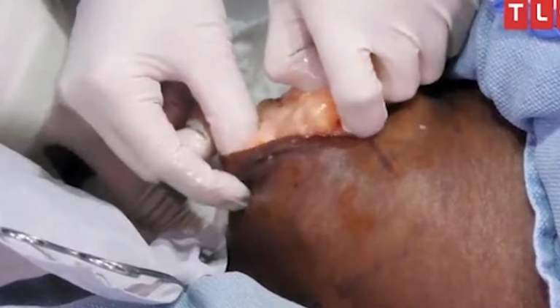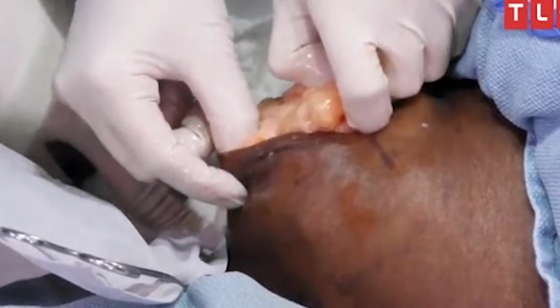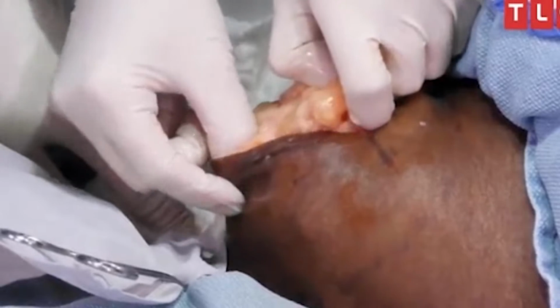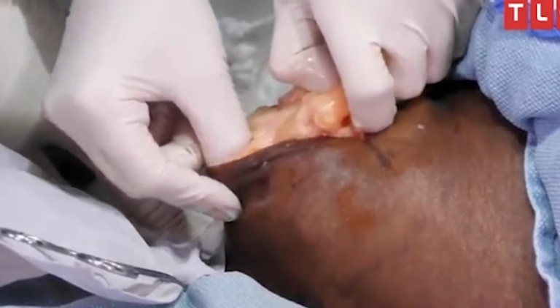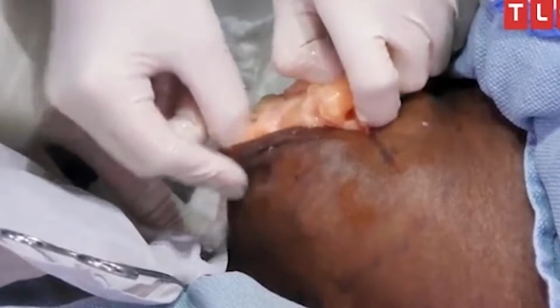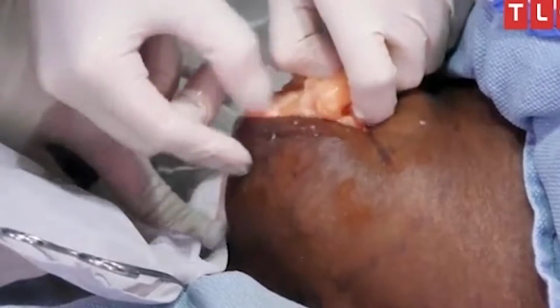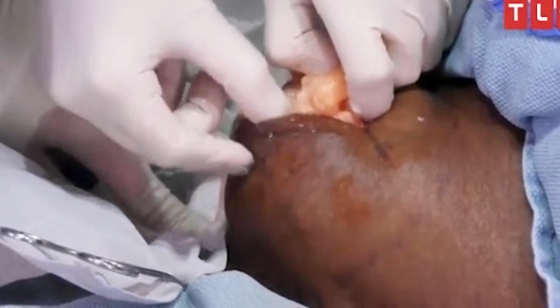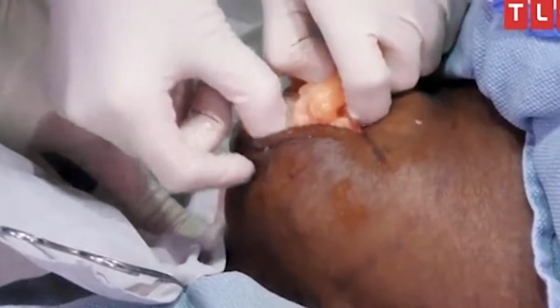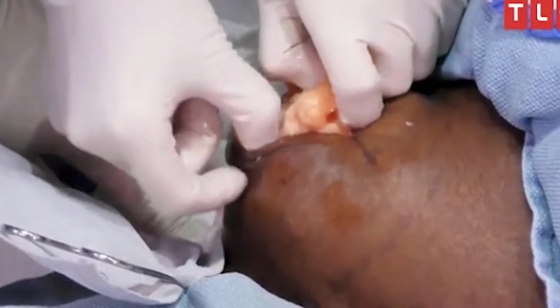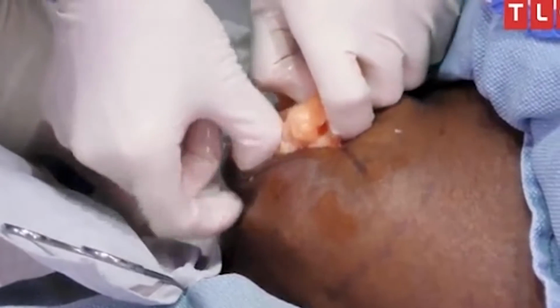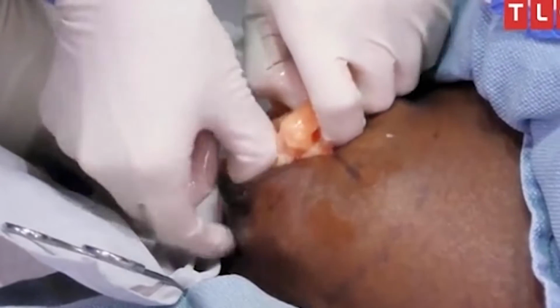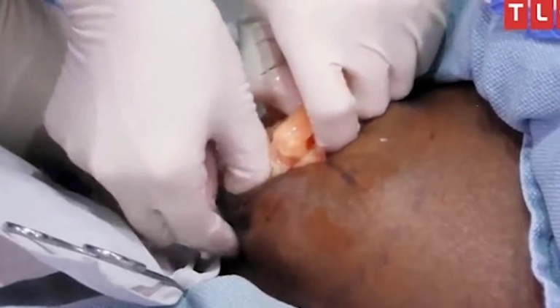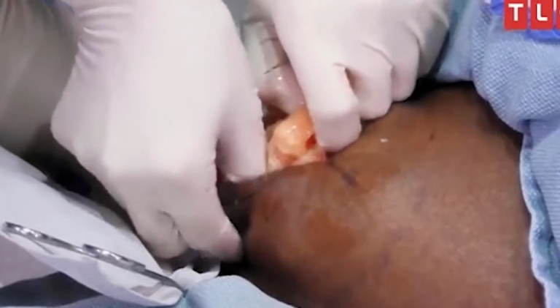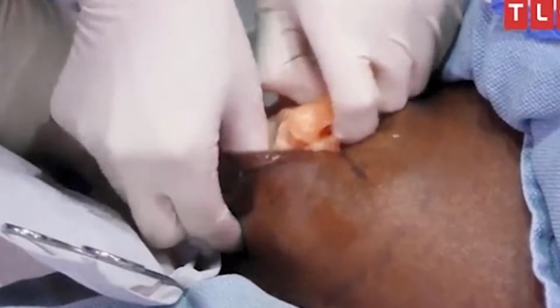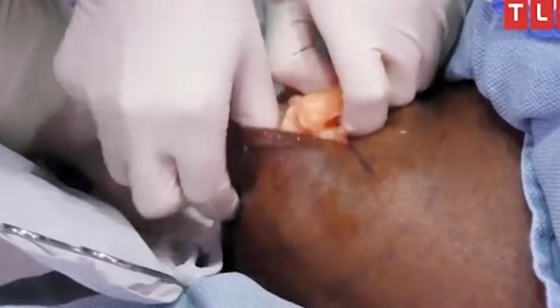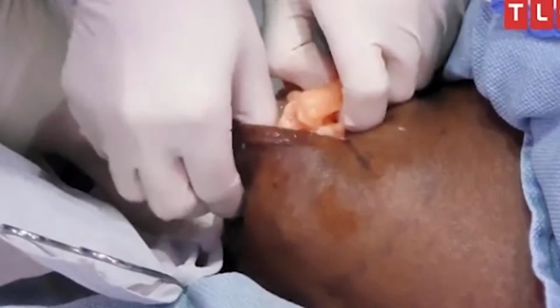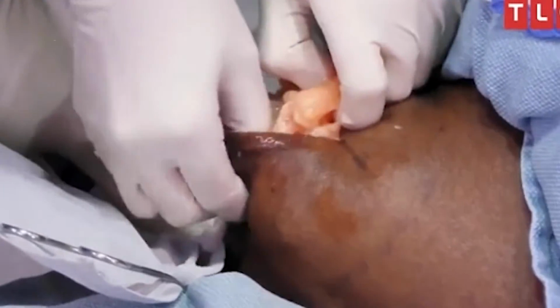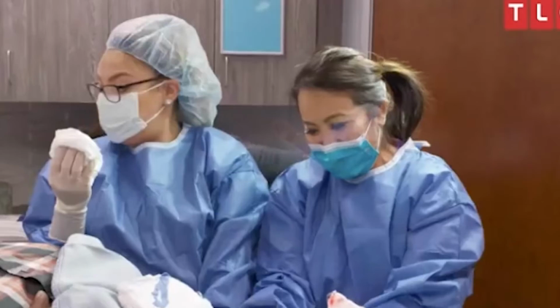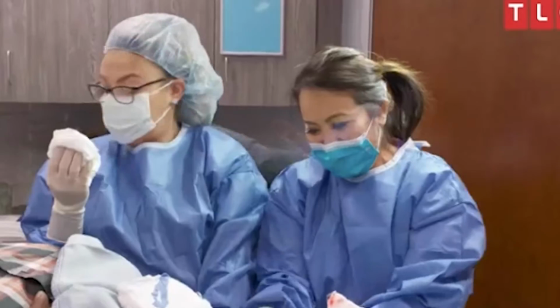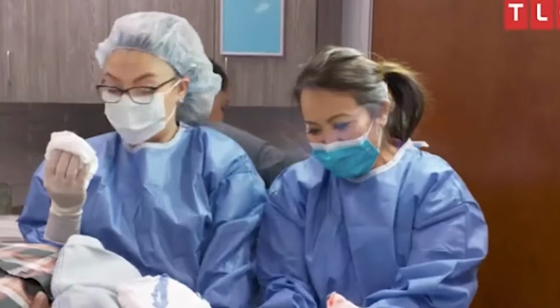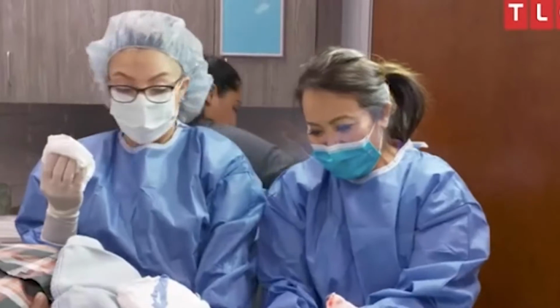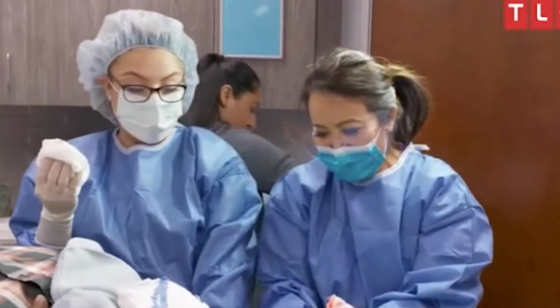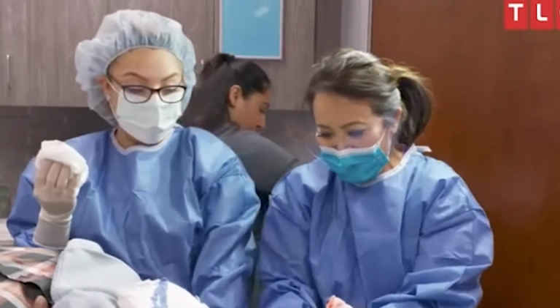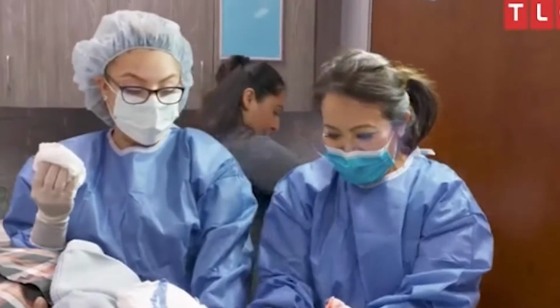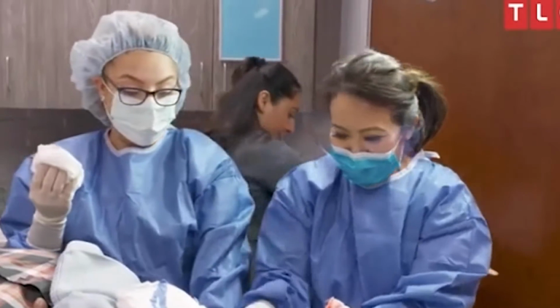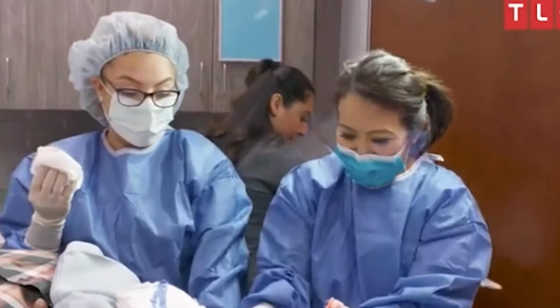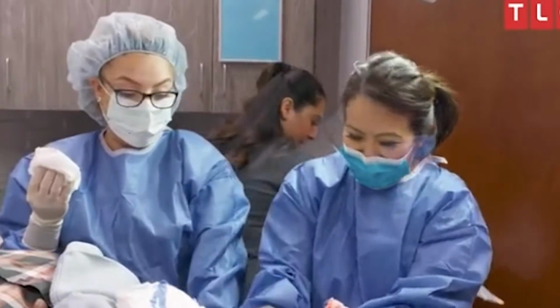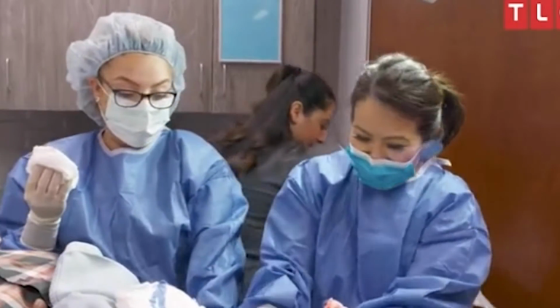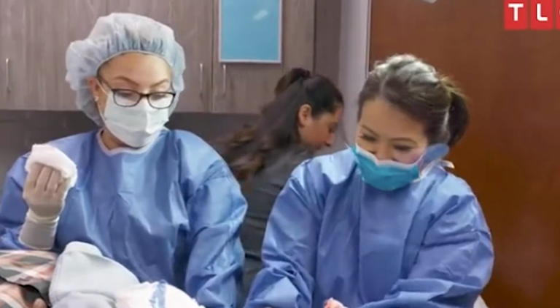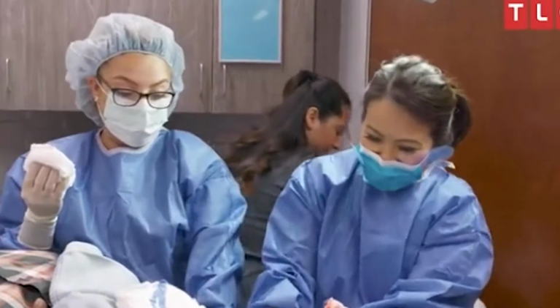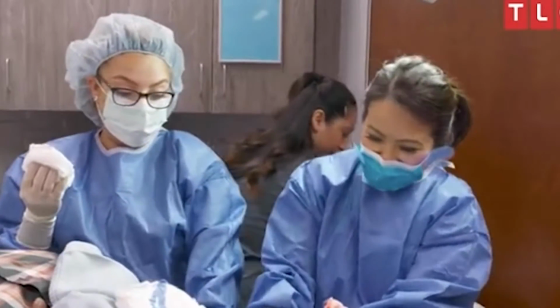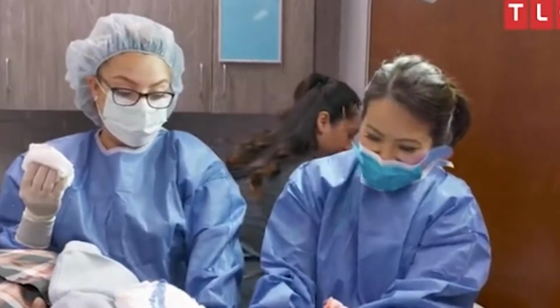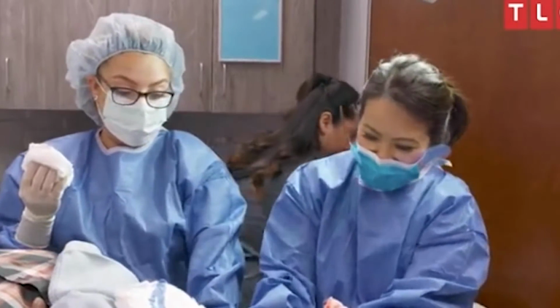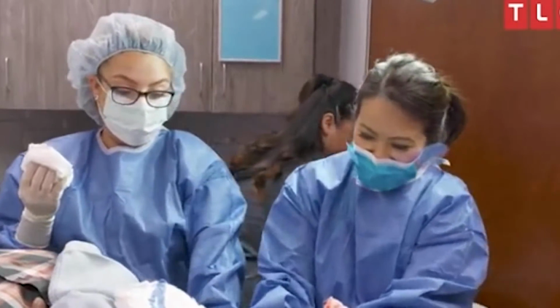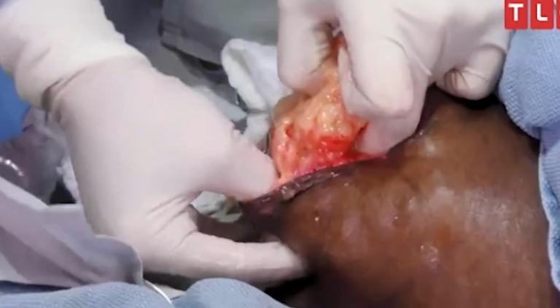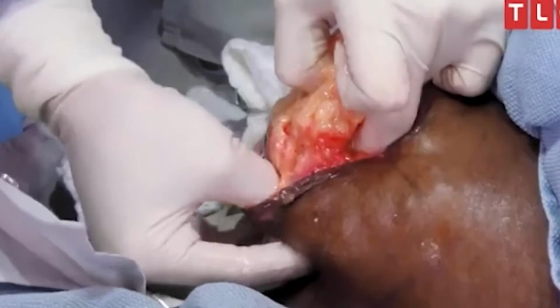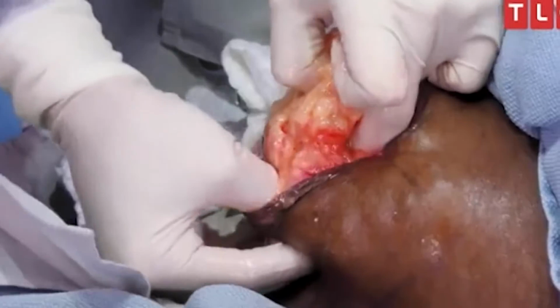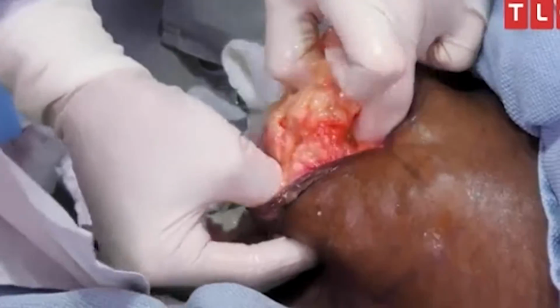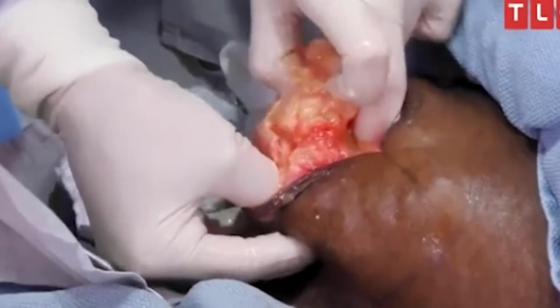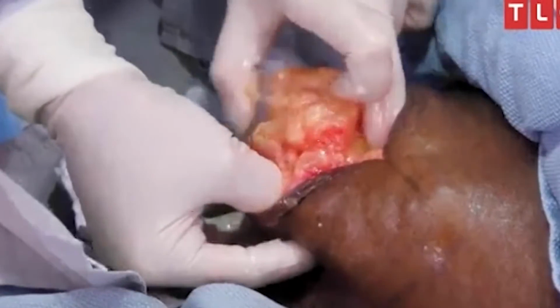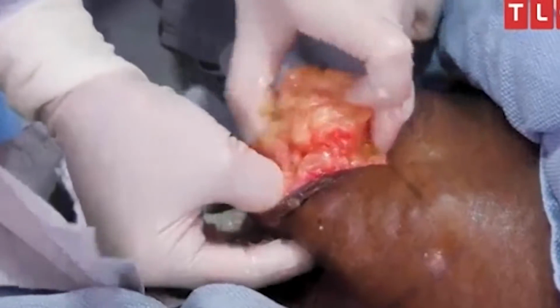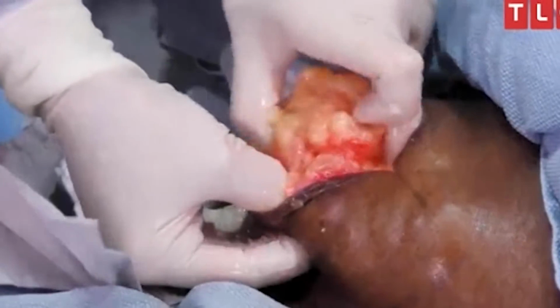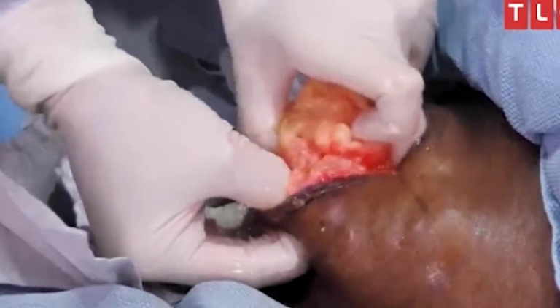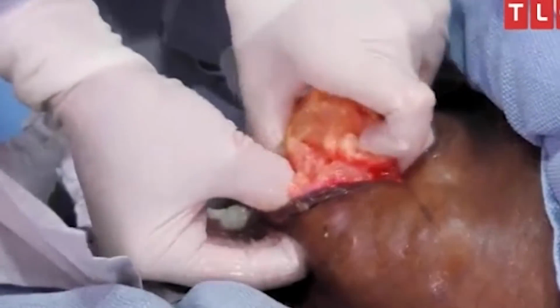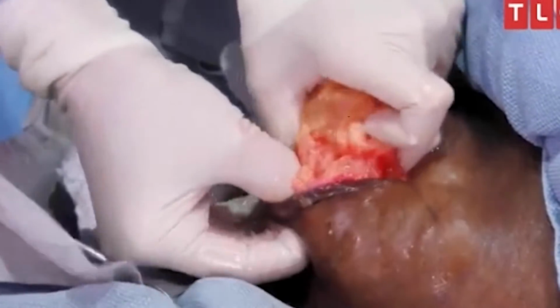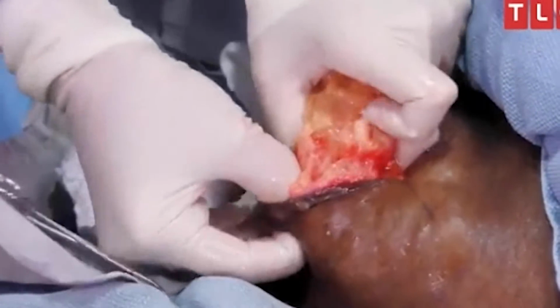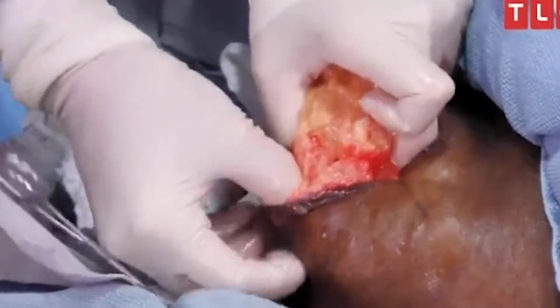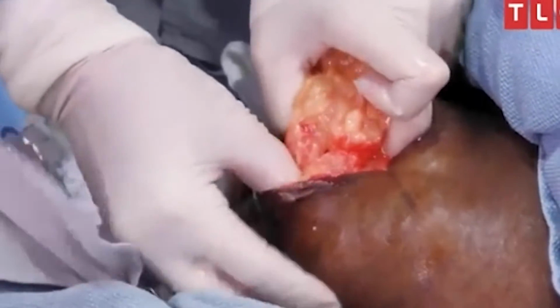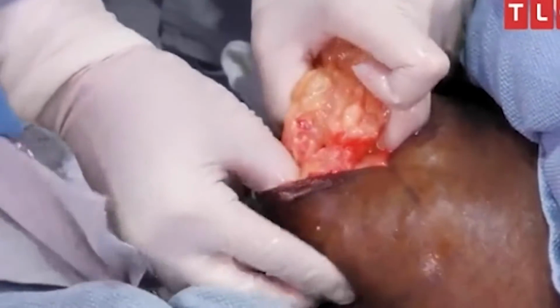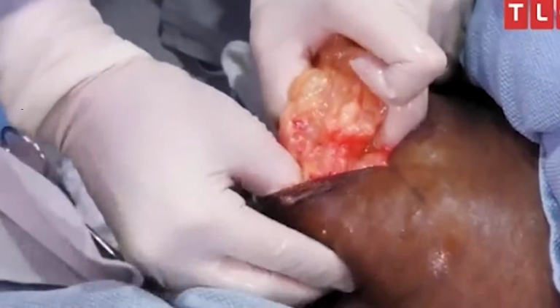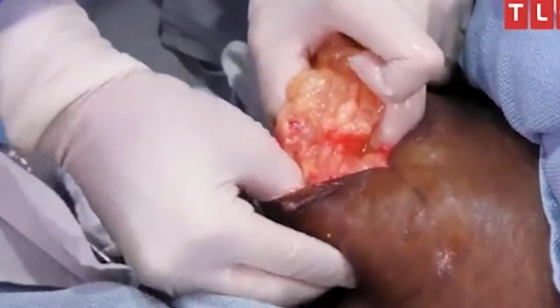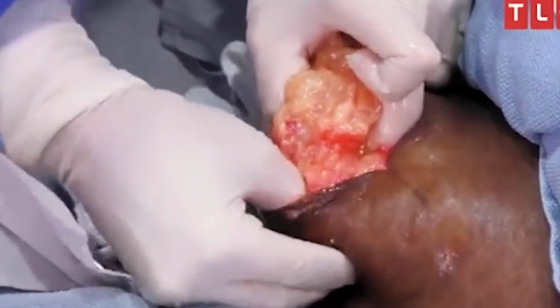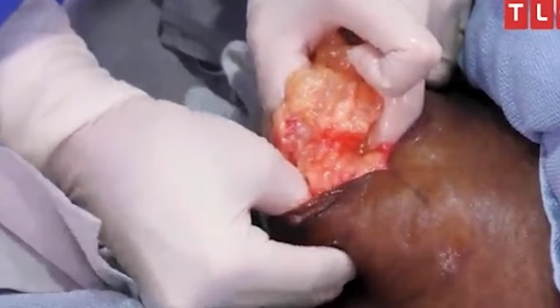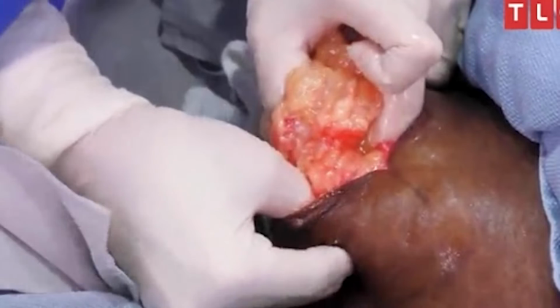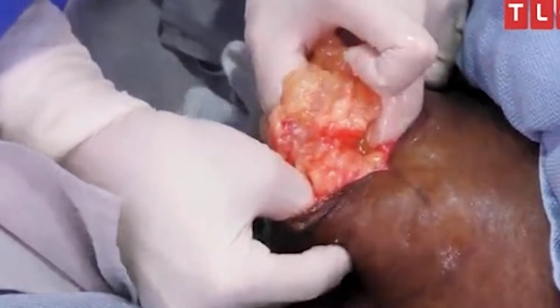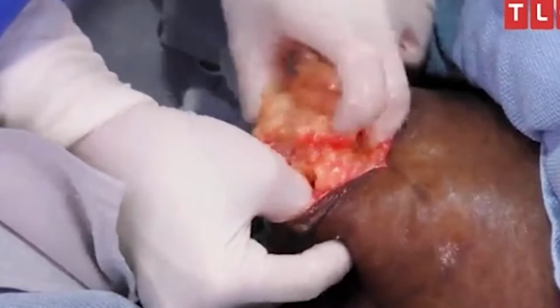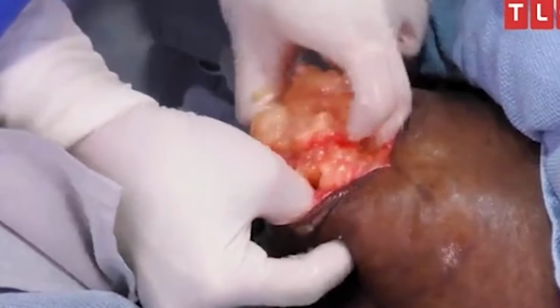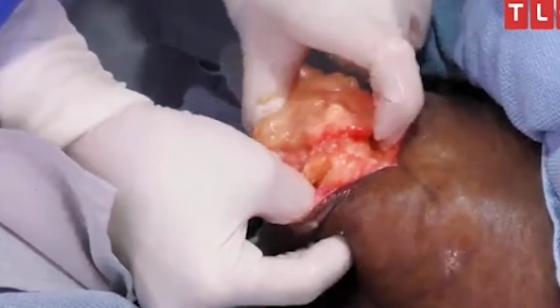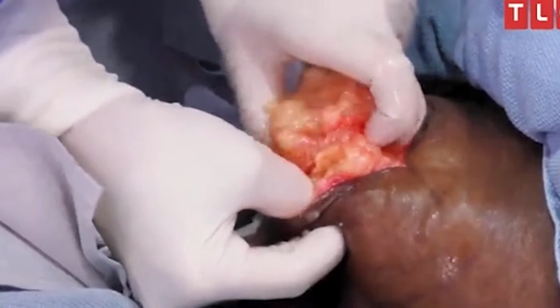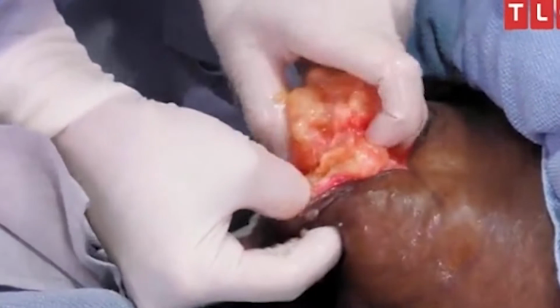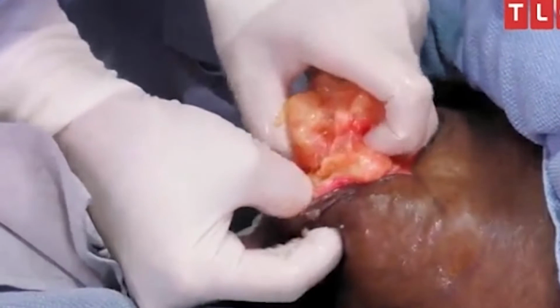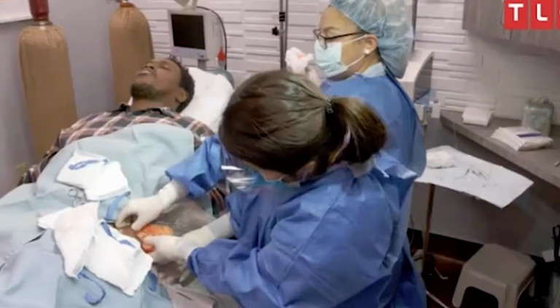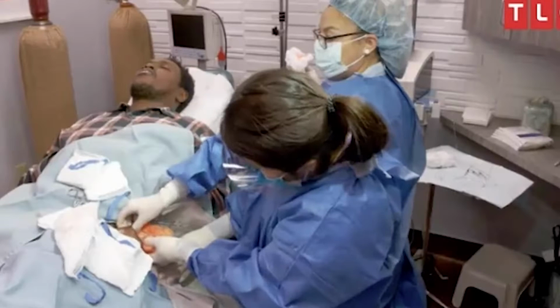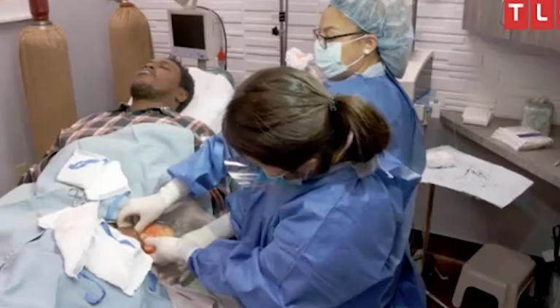Hey guys, welcome back to Film Spire. Today we'll talk about the most nauseating moments on Dr. Pimple Popper. Let's head into it.